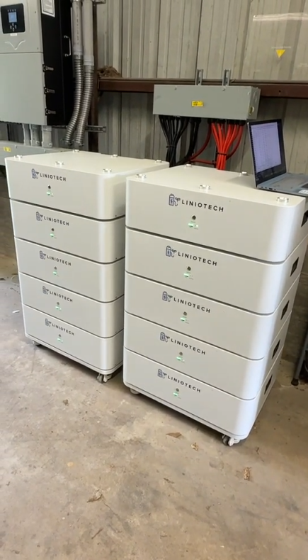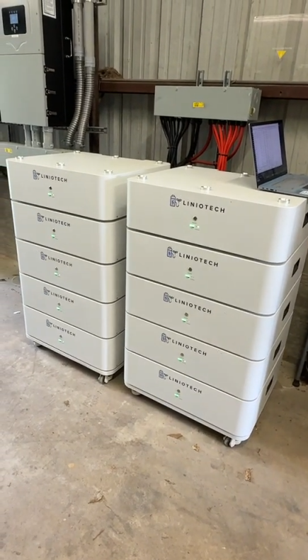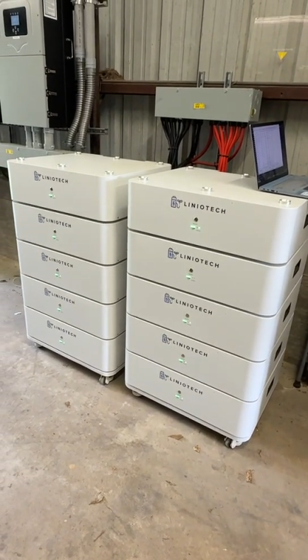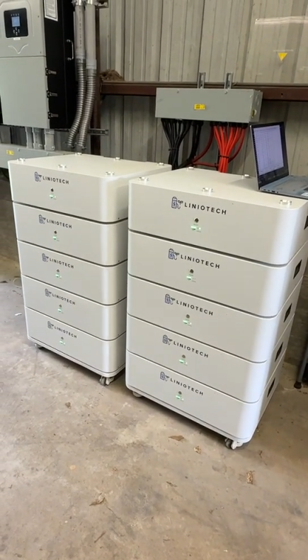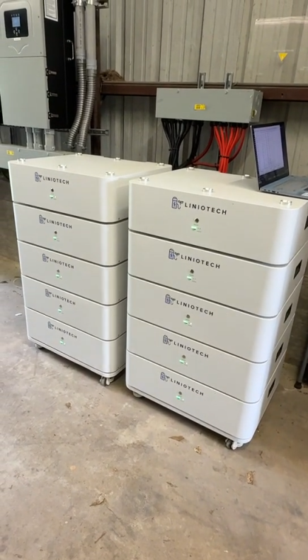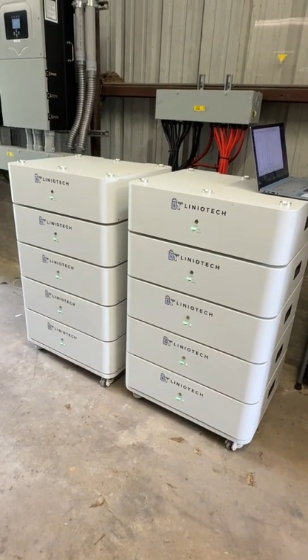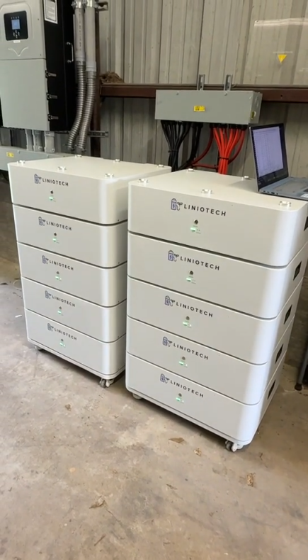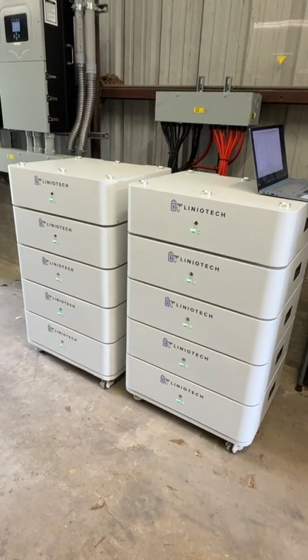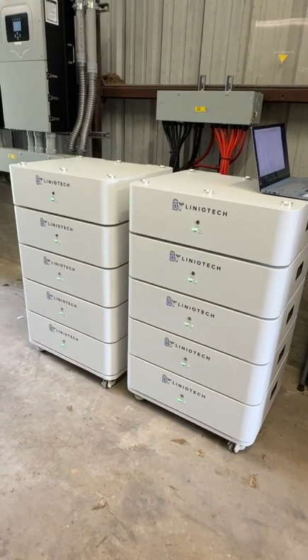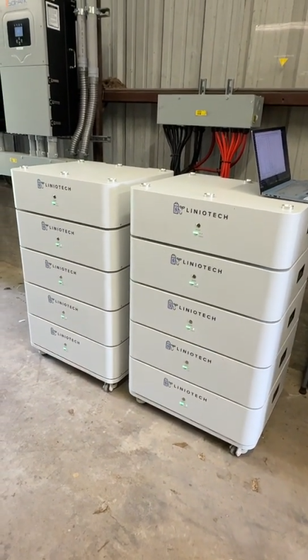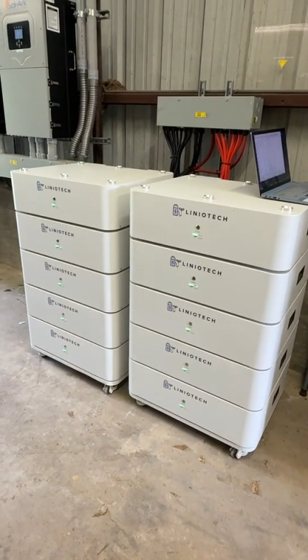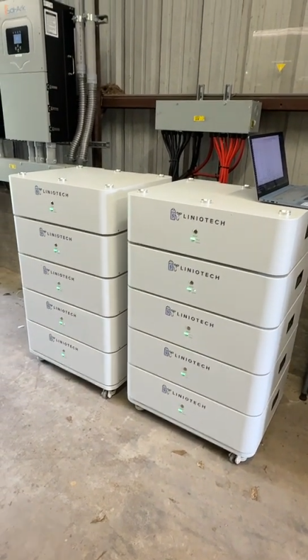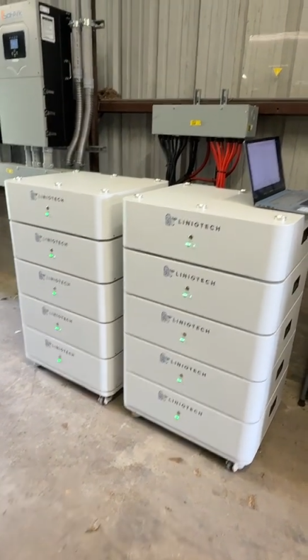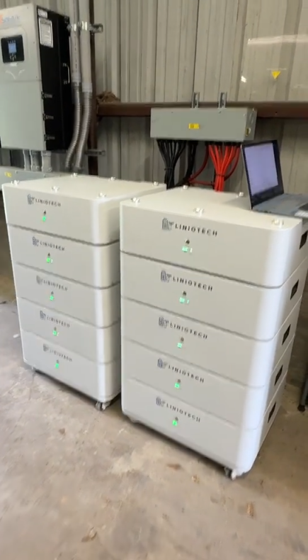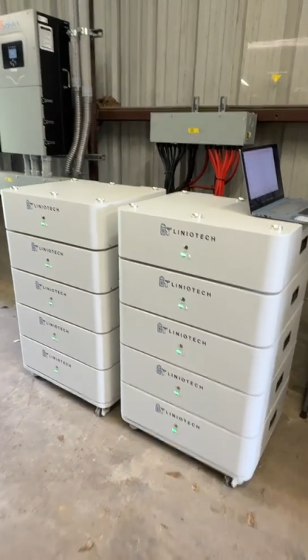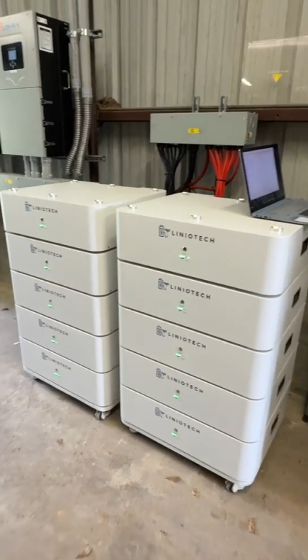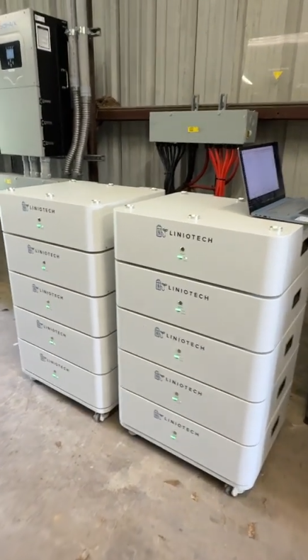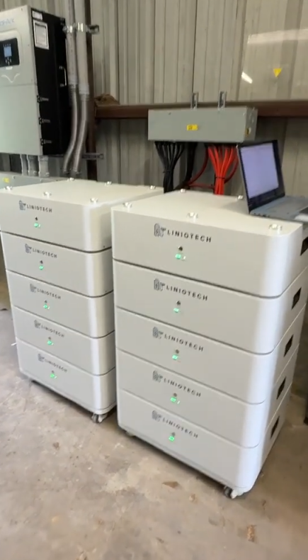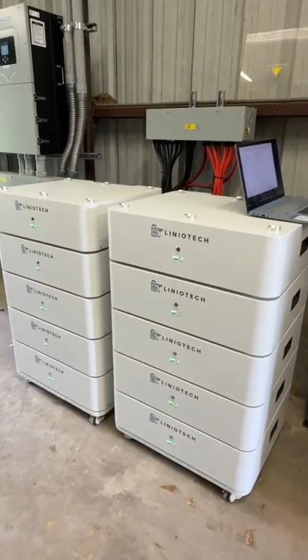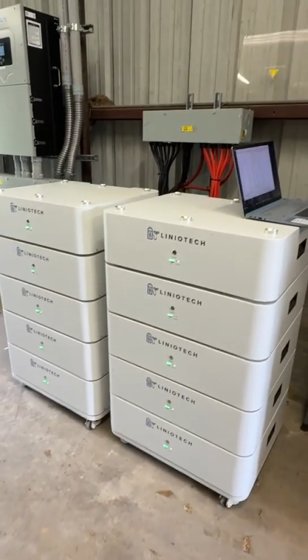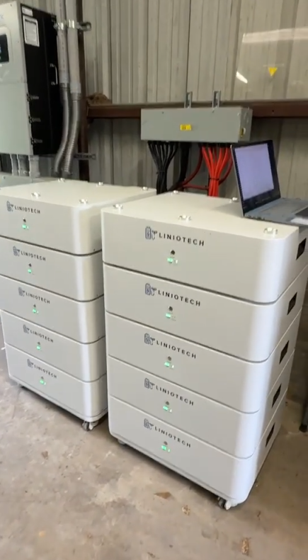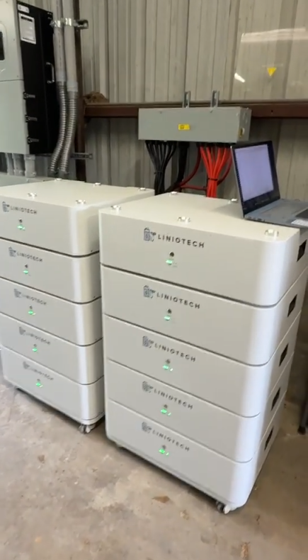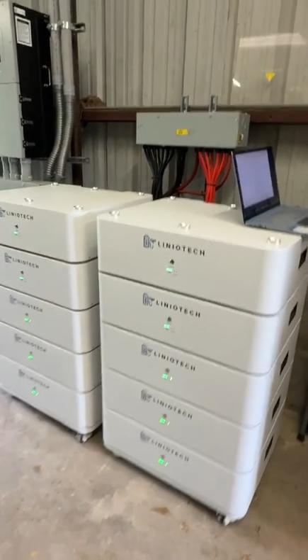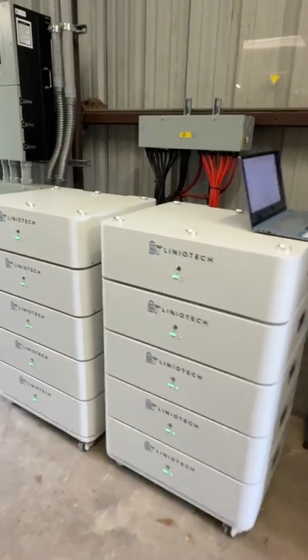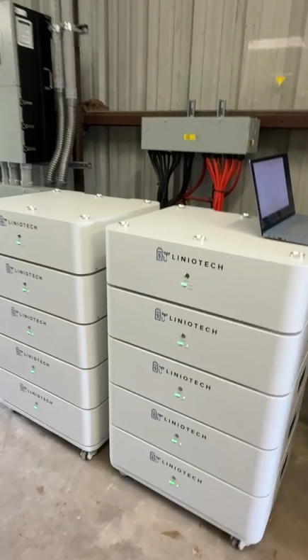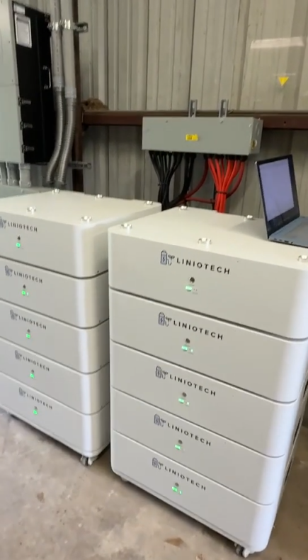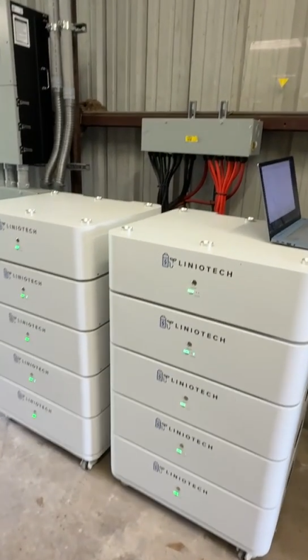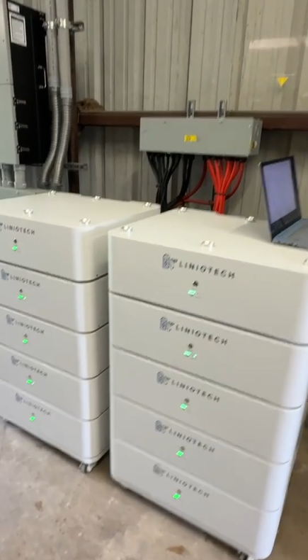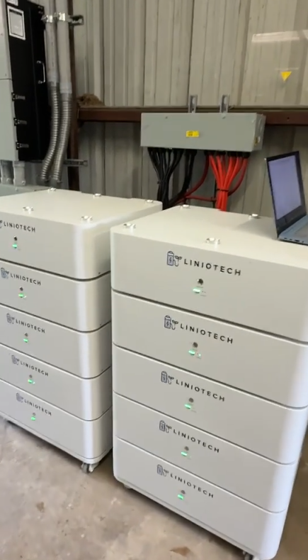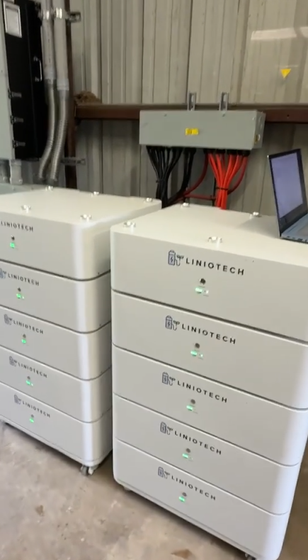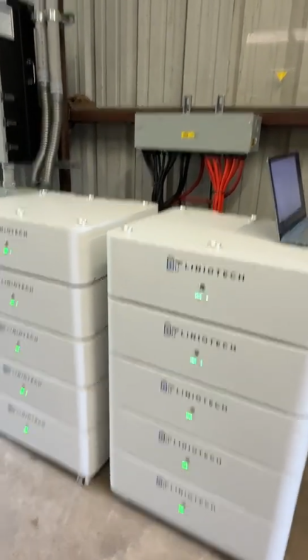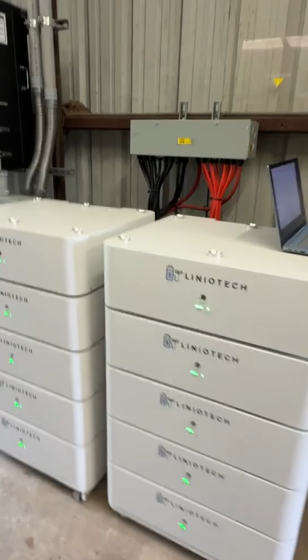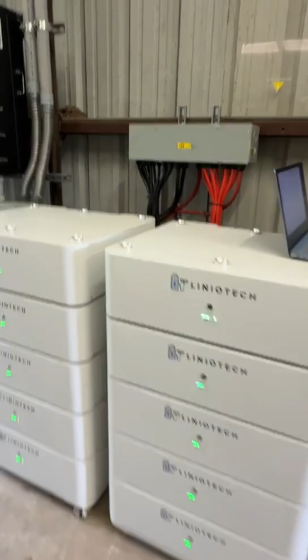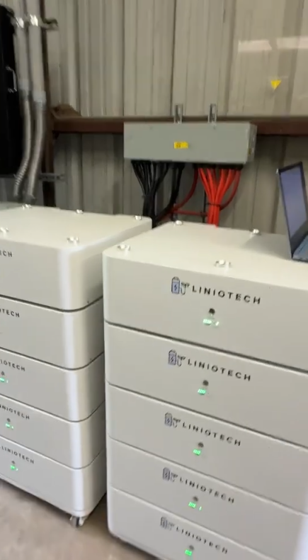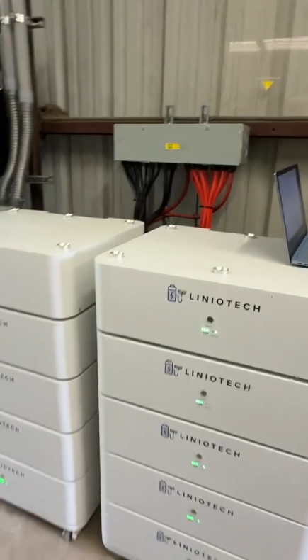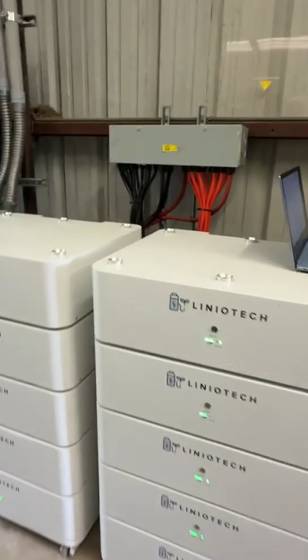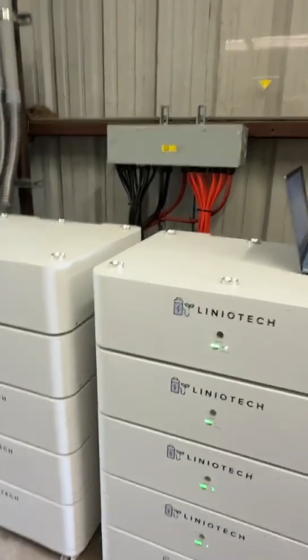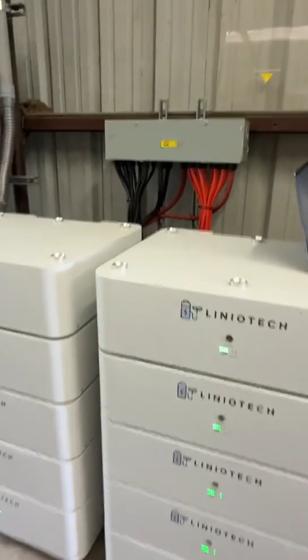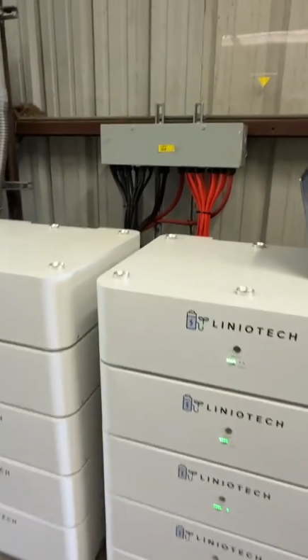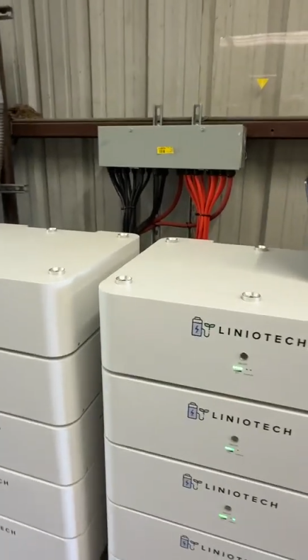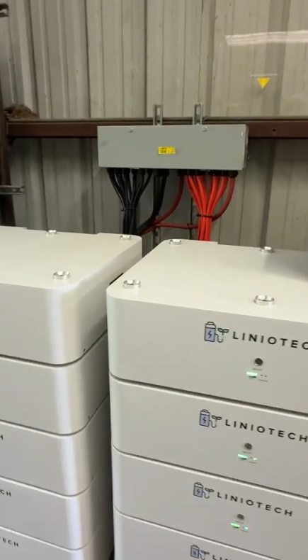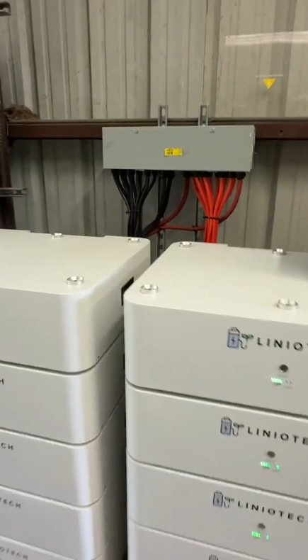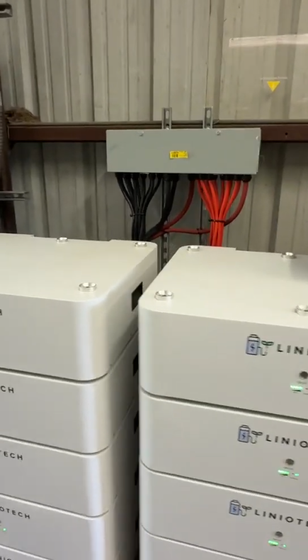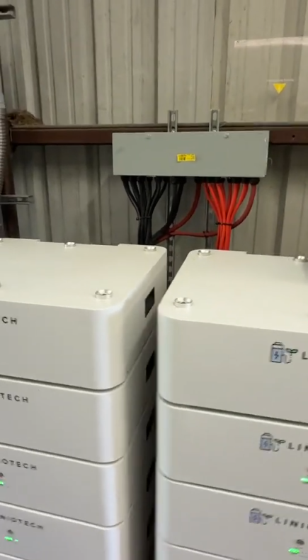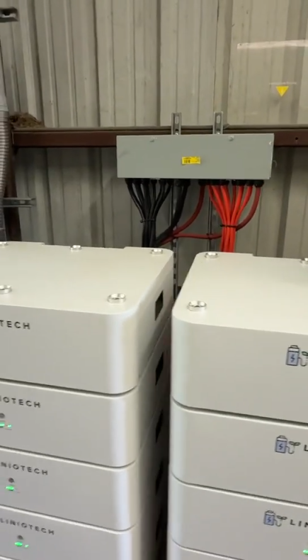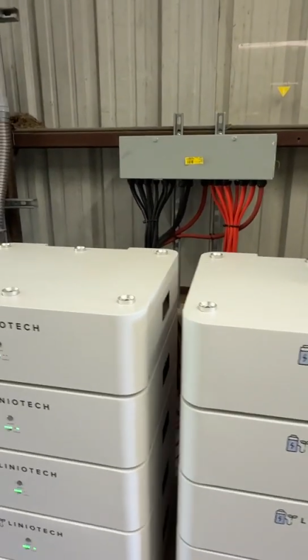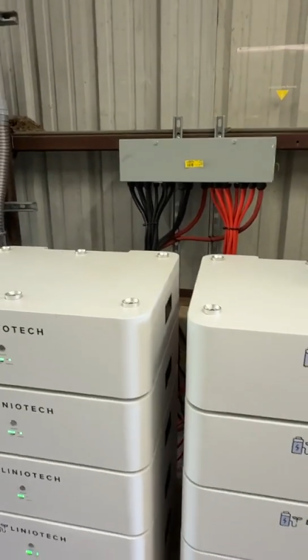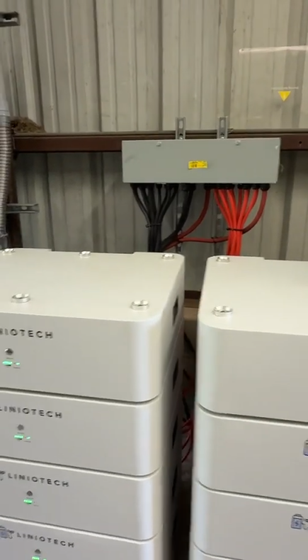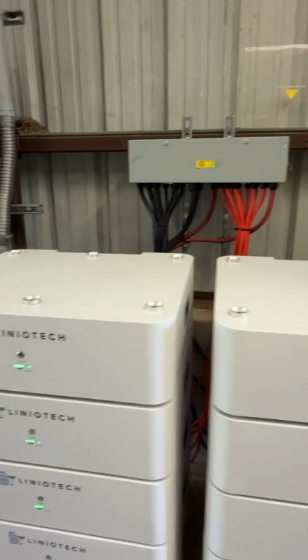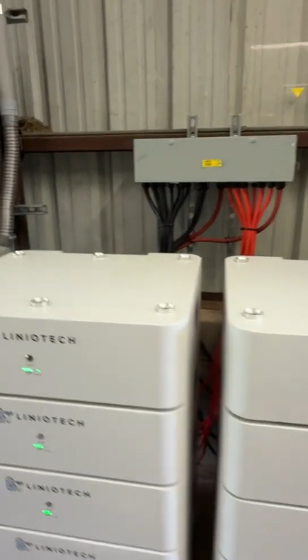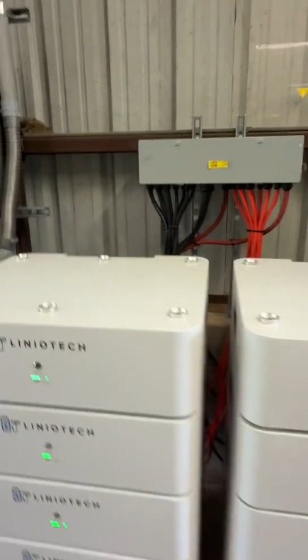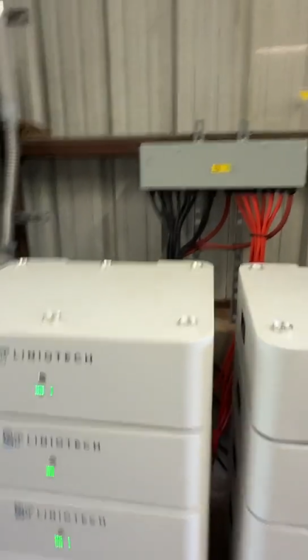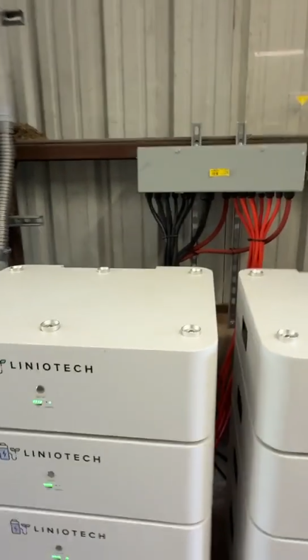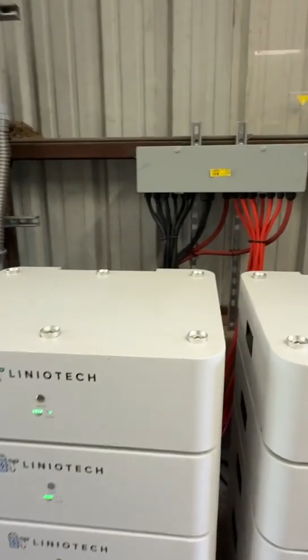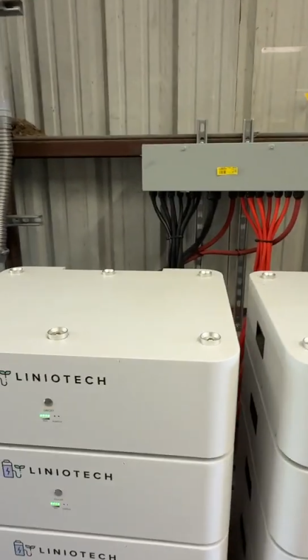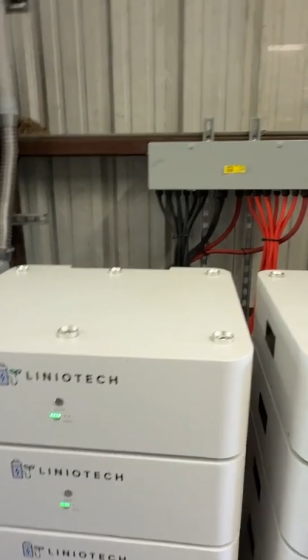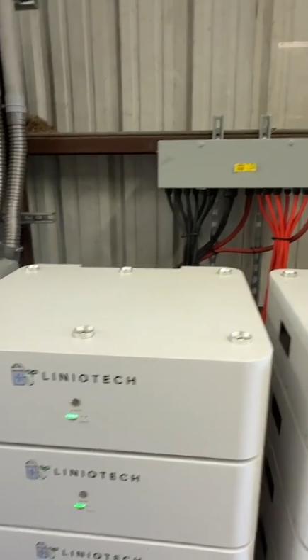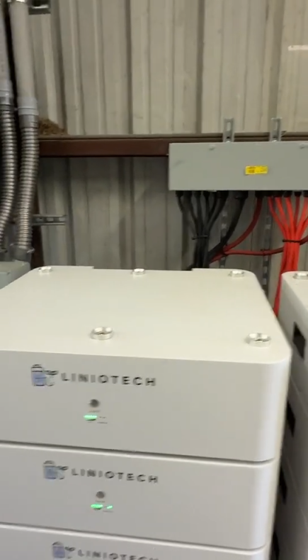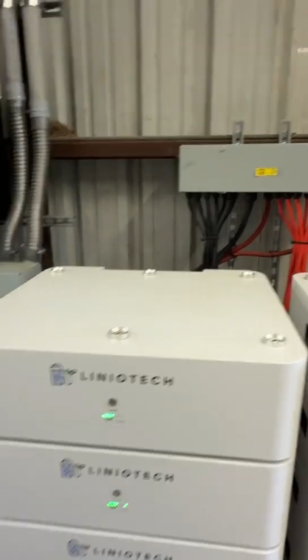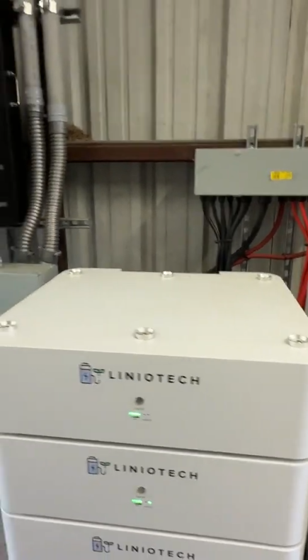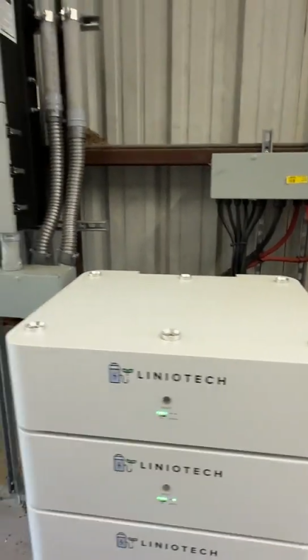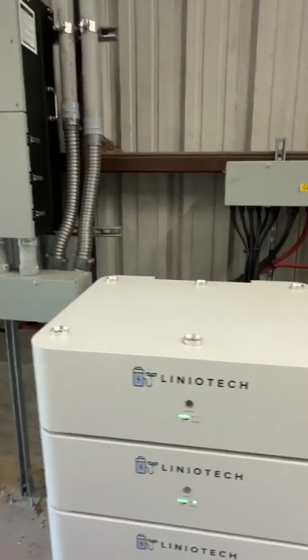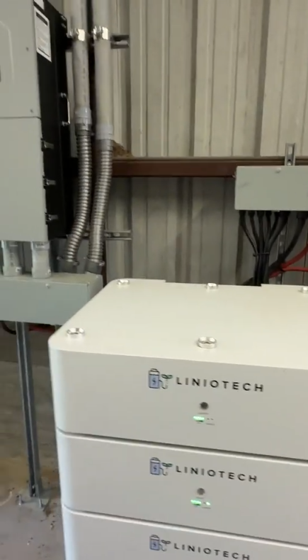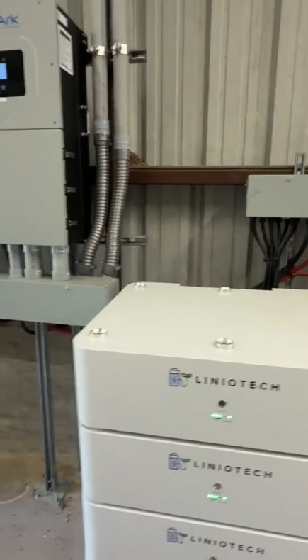It'll be quick and easy for the installation. All the wiring is going to be in the back, and you can use that bus bar to parallel them, or you can use a combiner box.